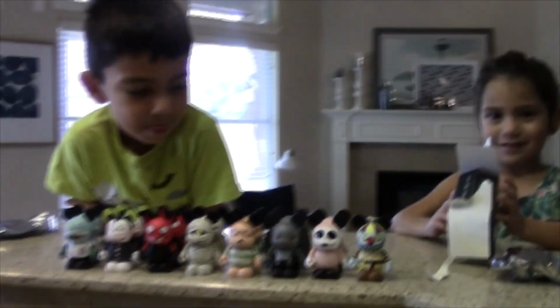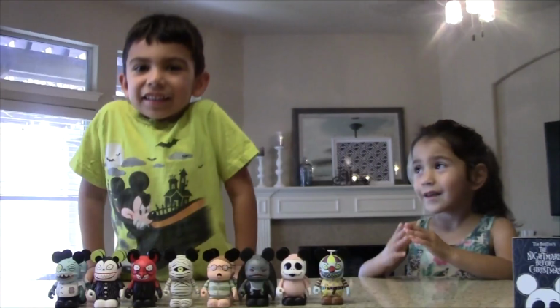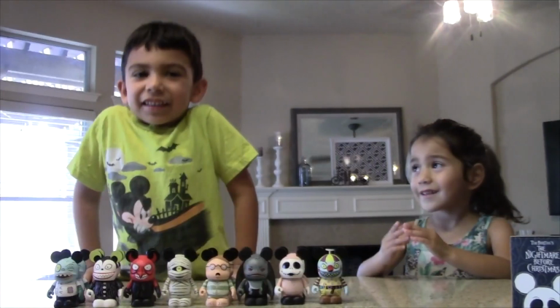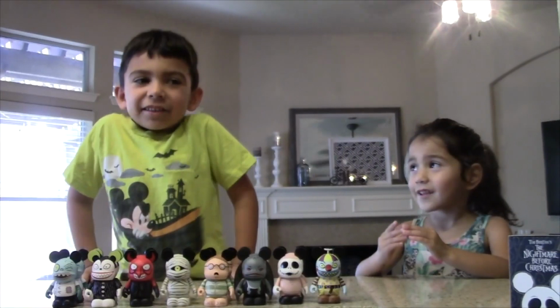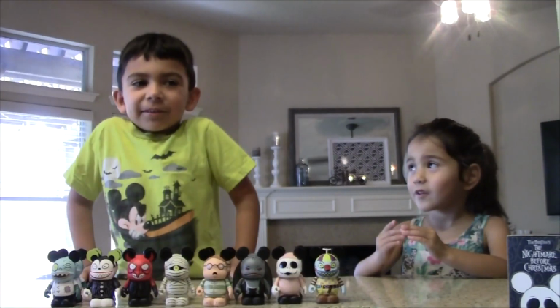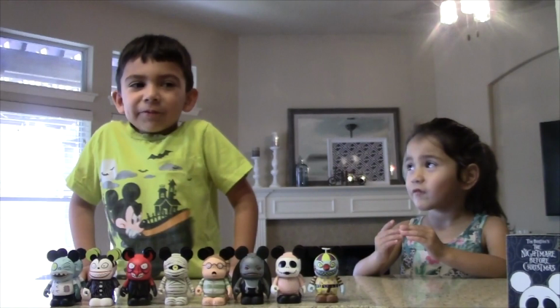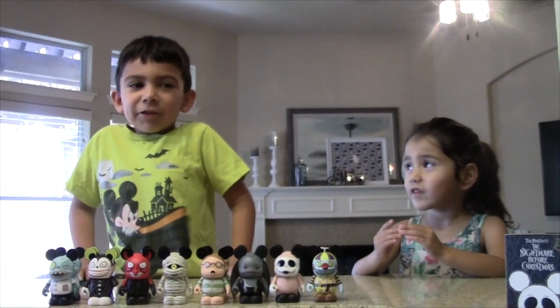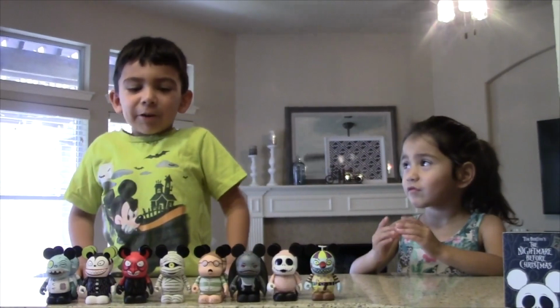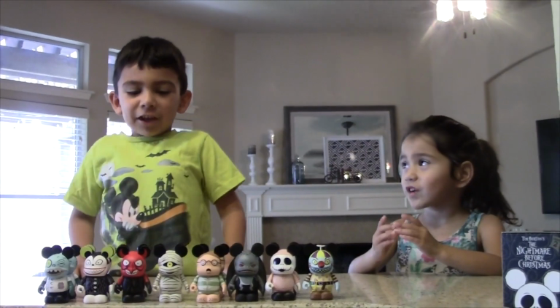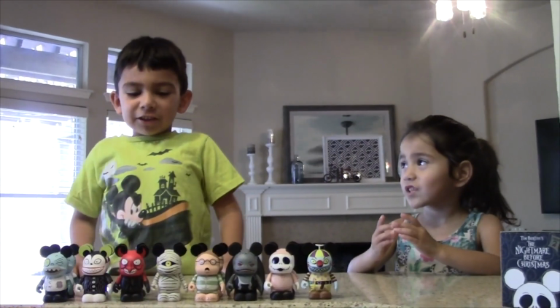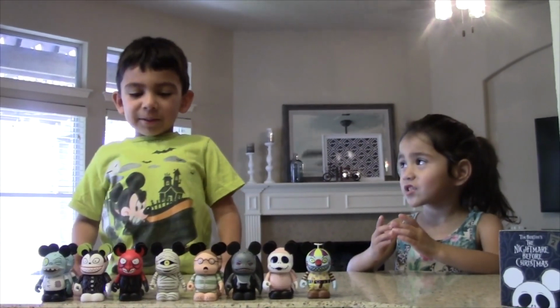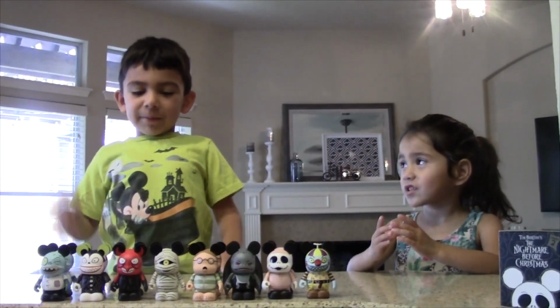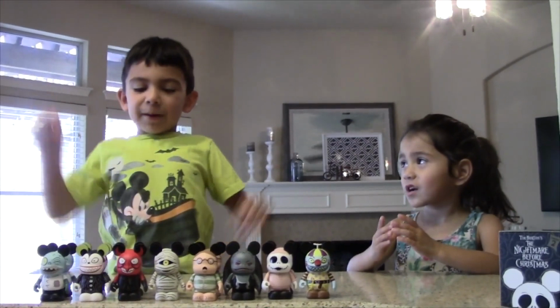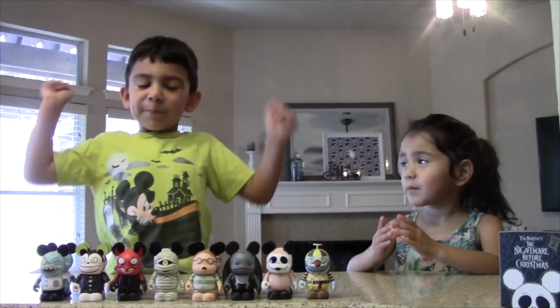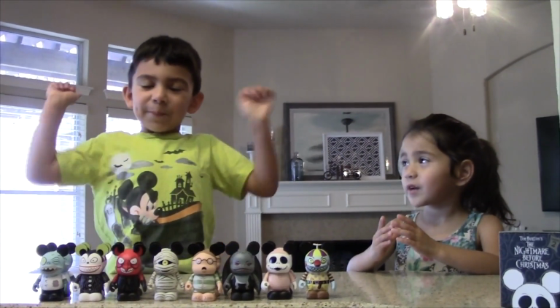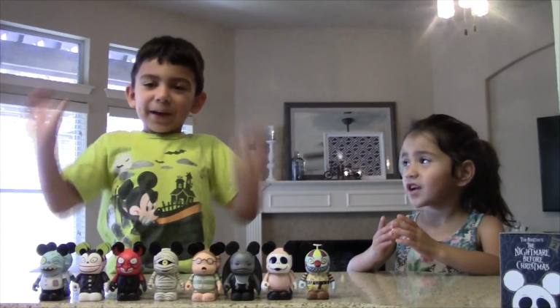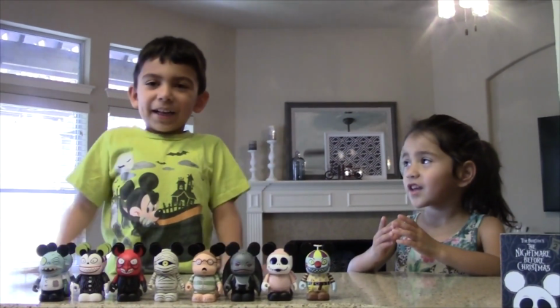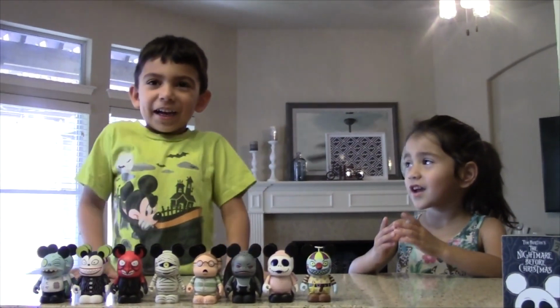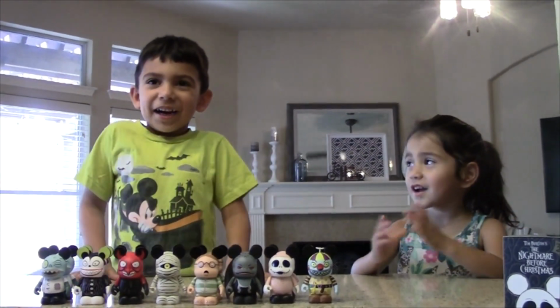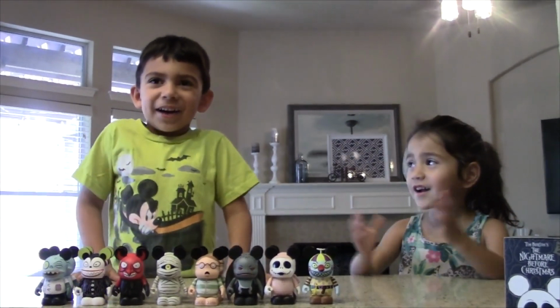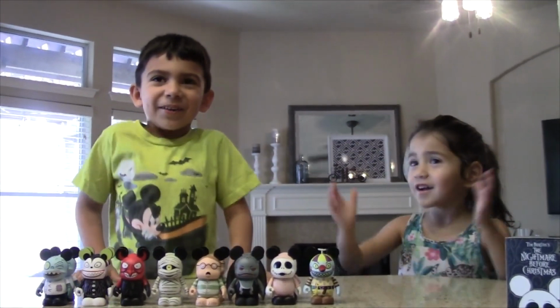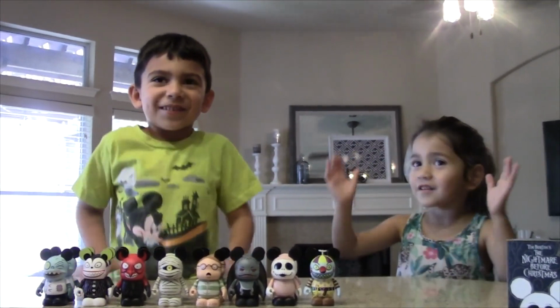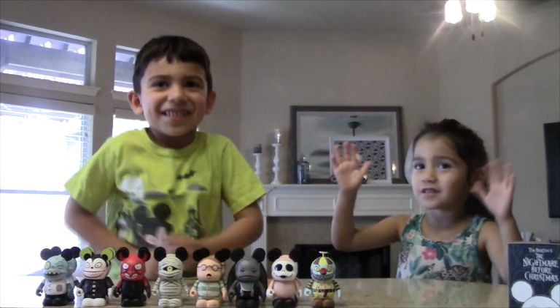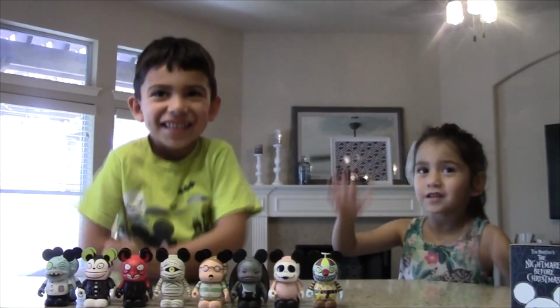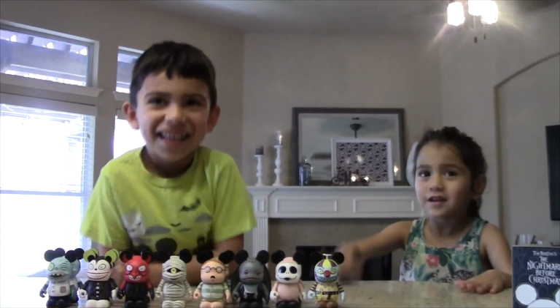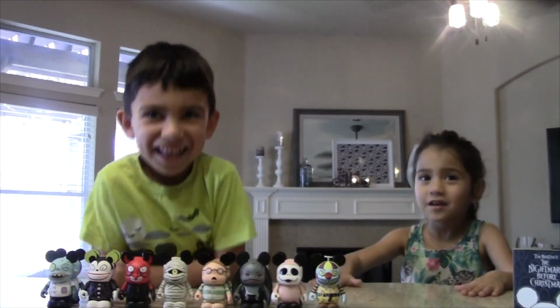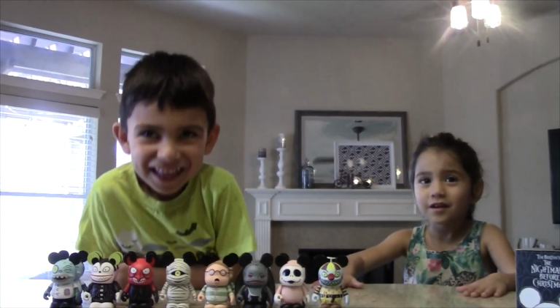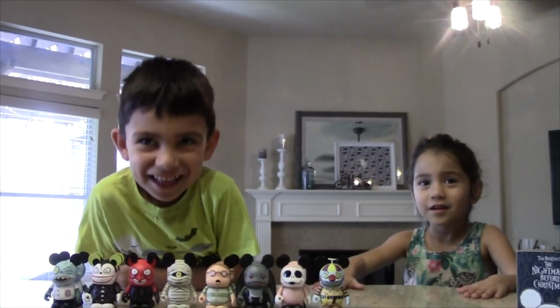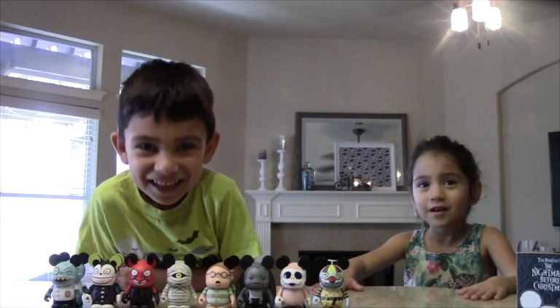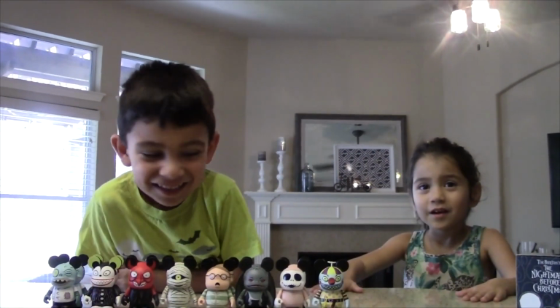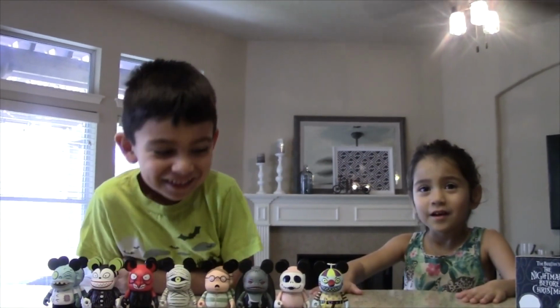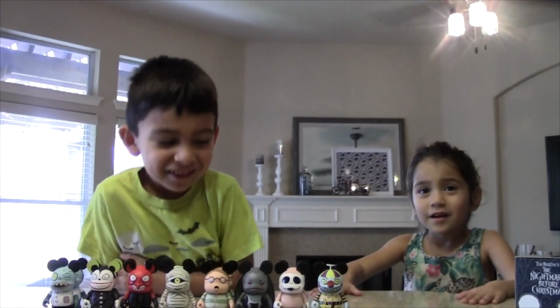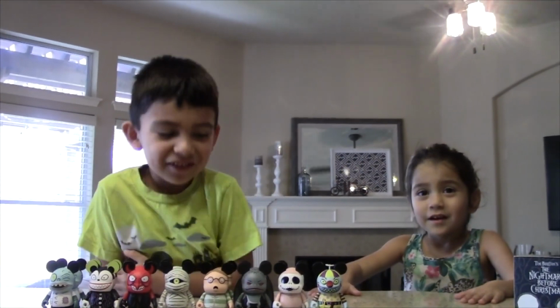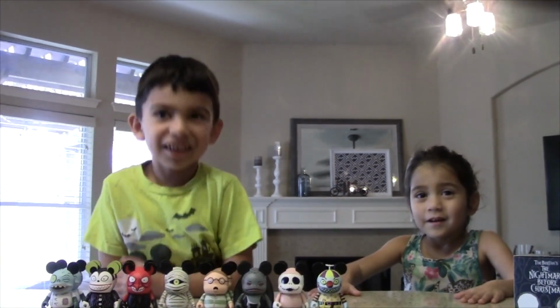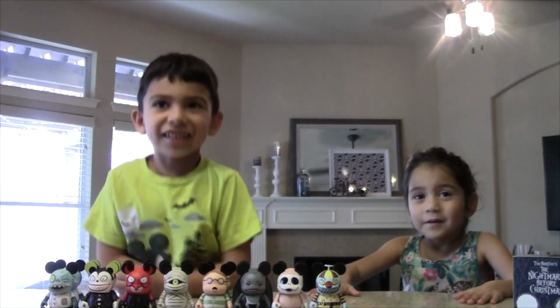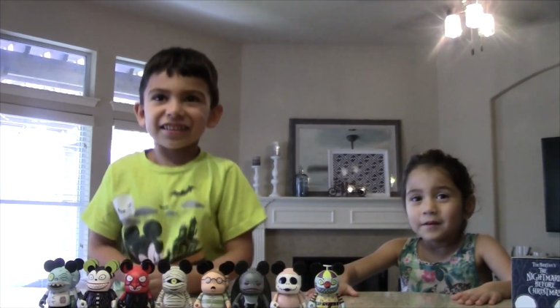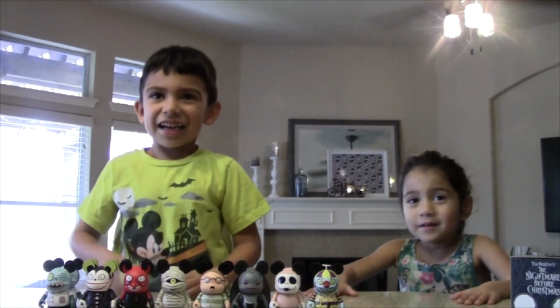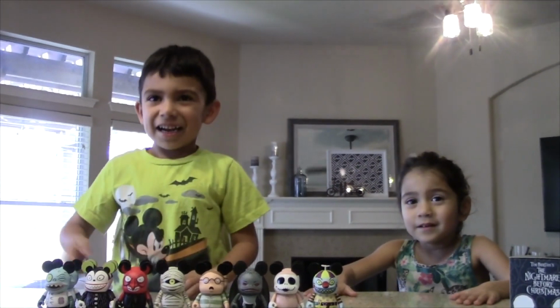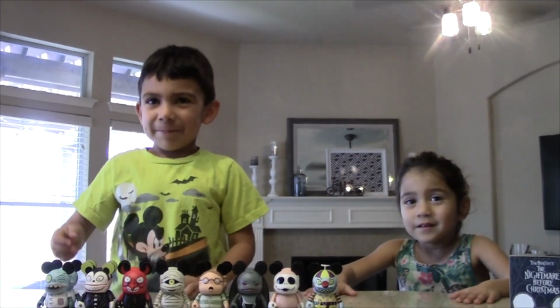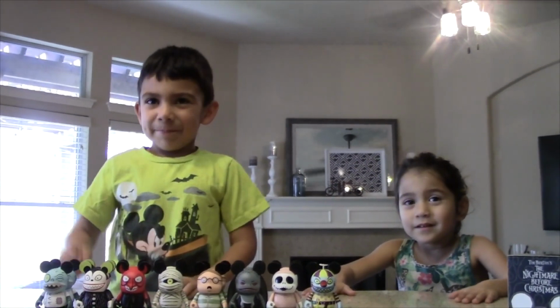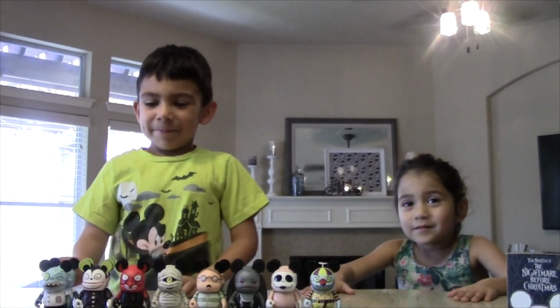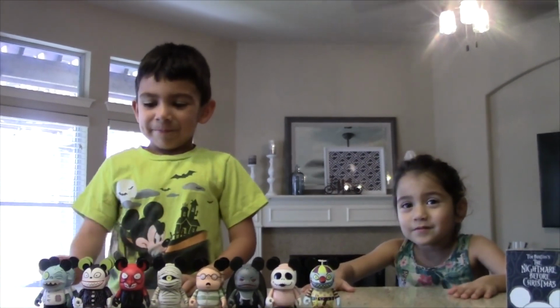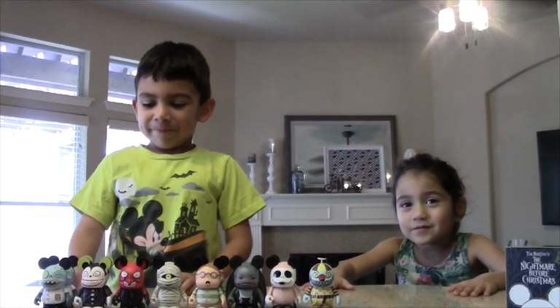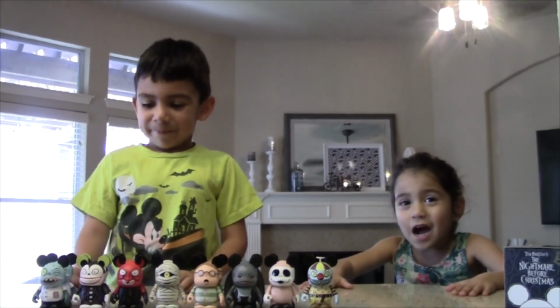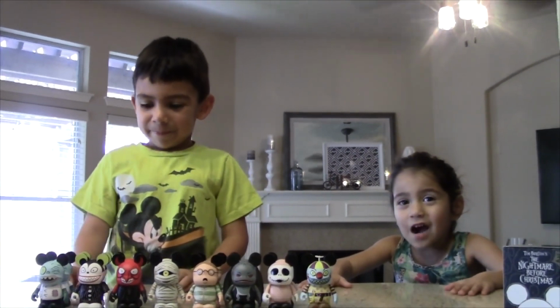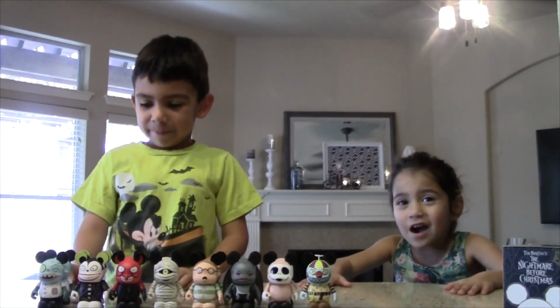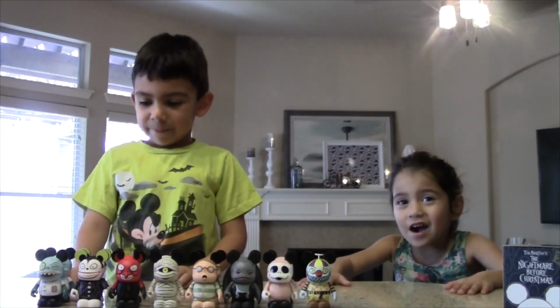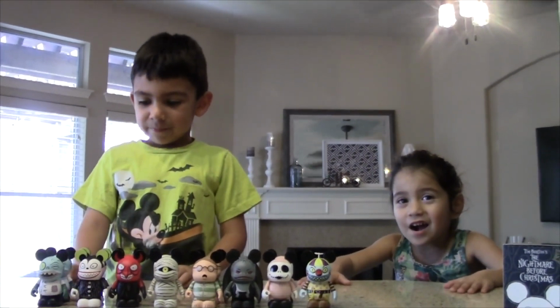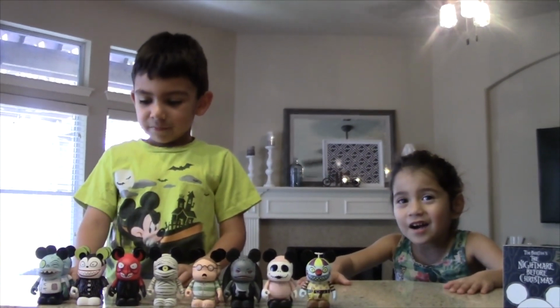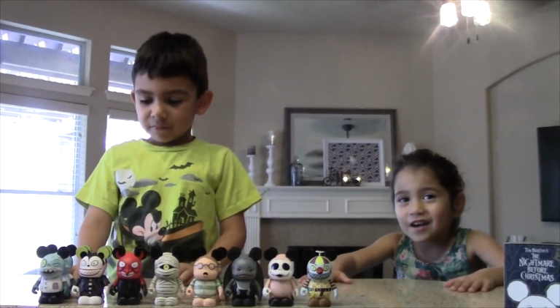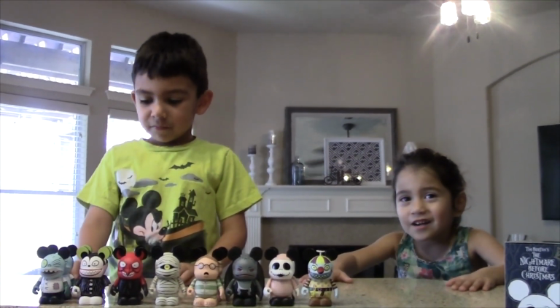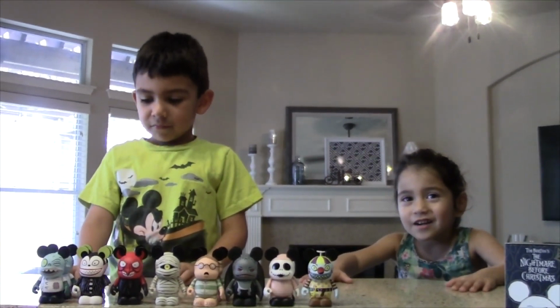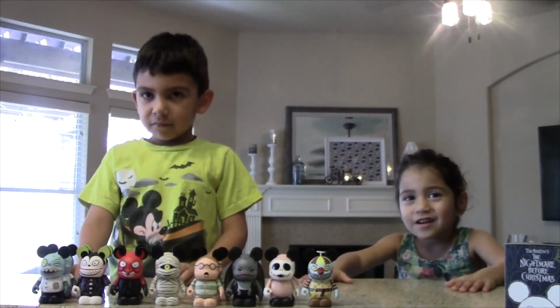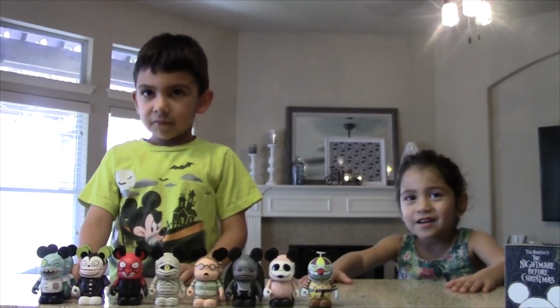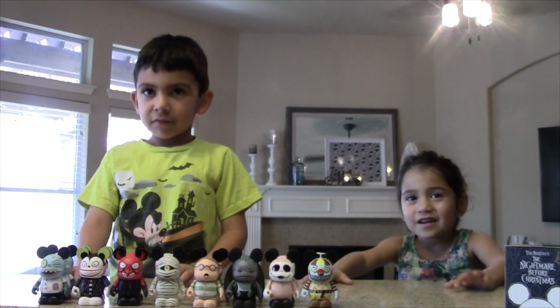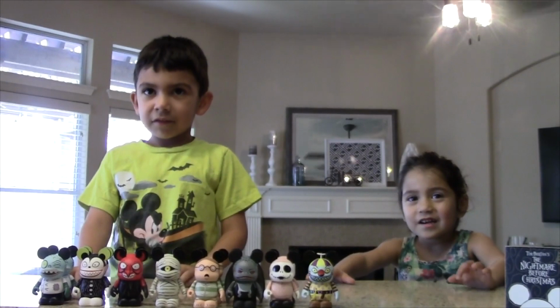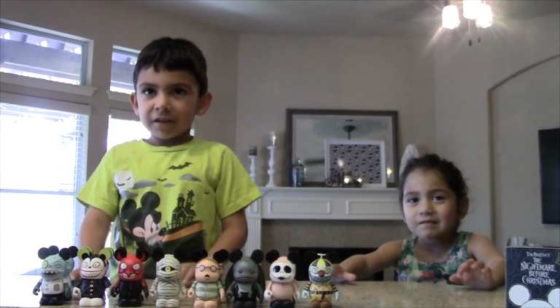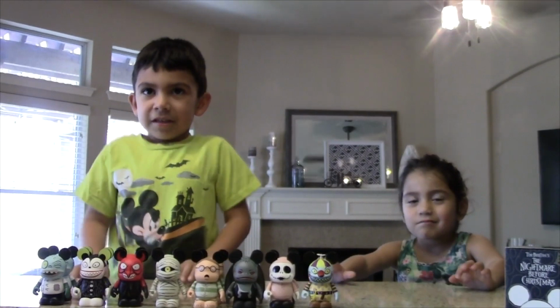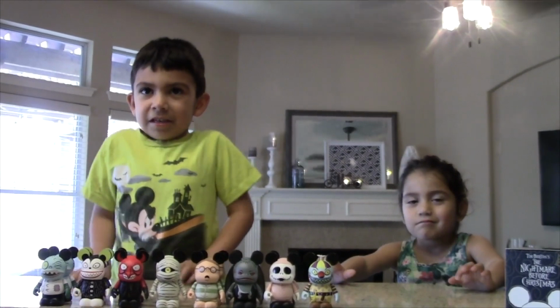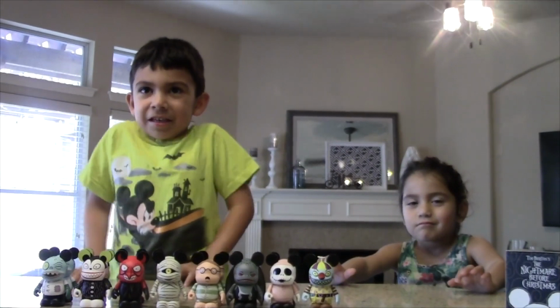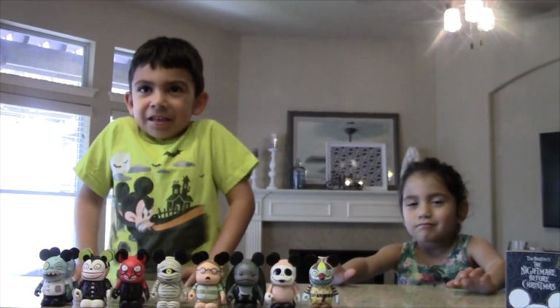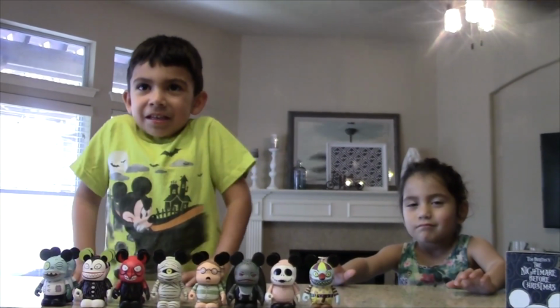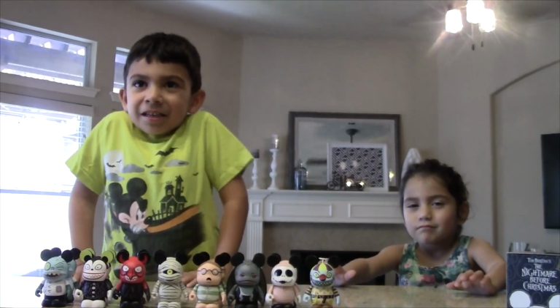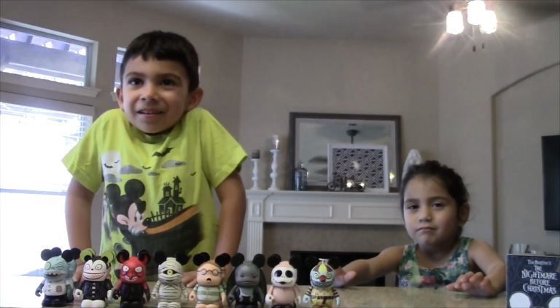Thank you for watching my video! See you next time! And Halloween is coming soon!